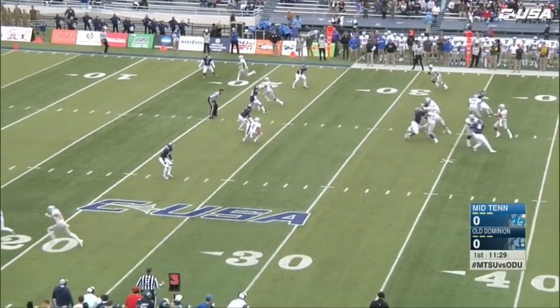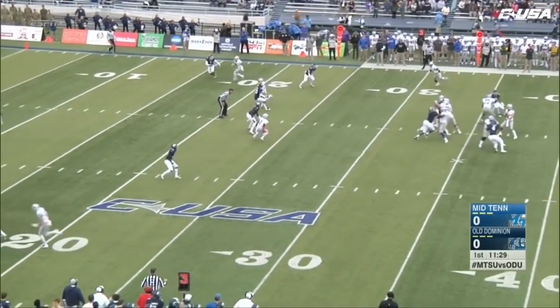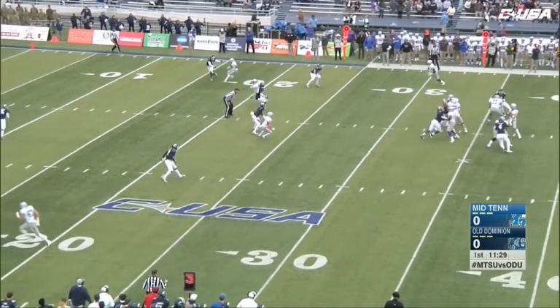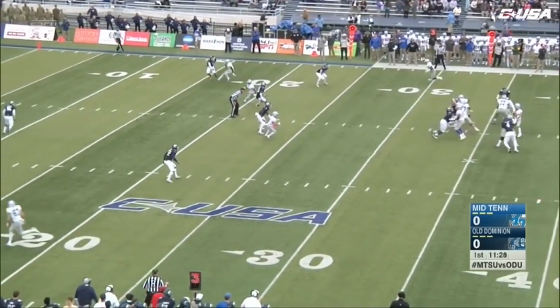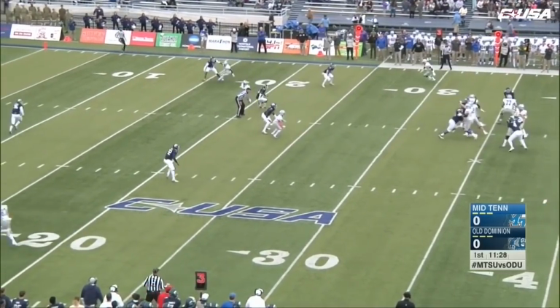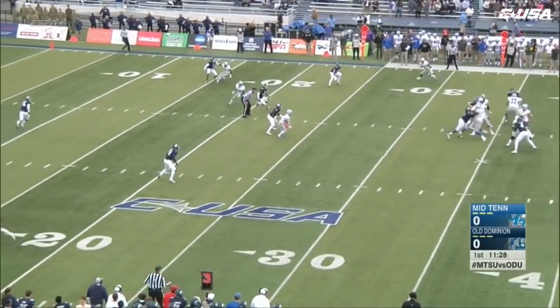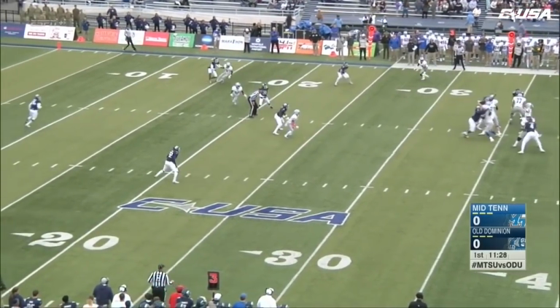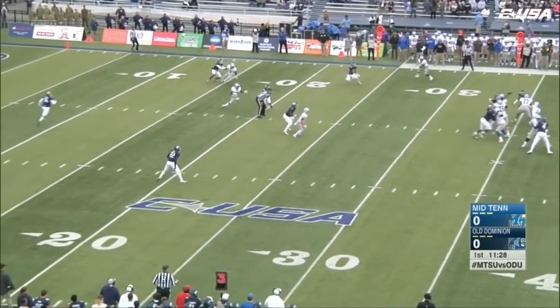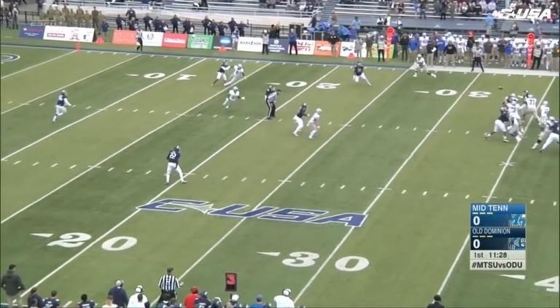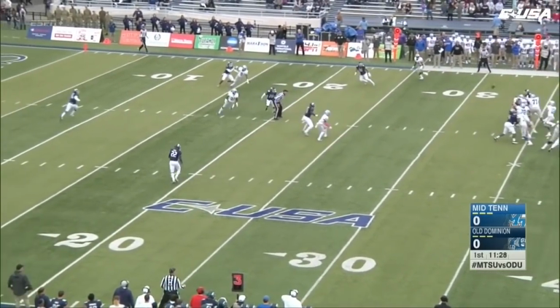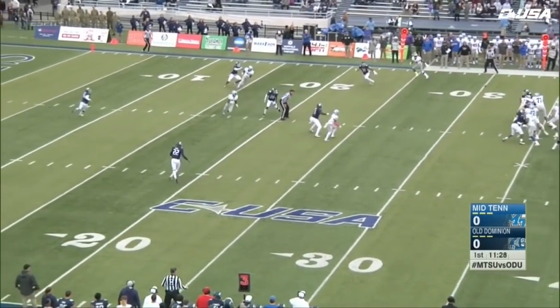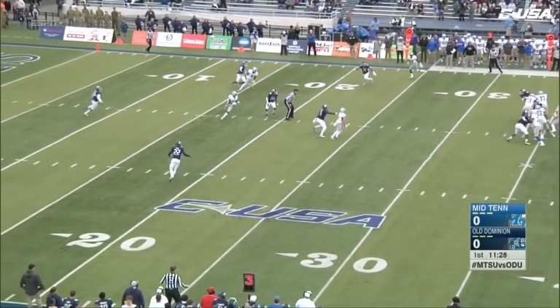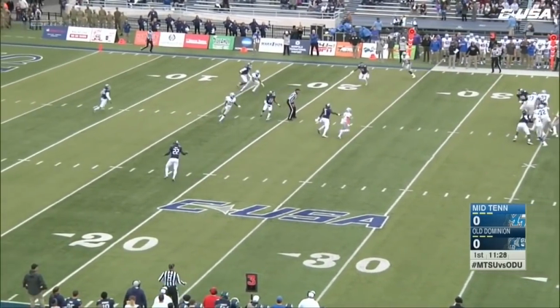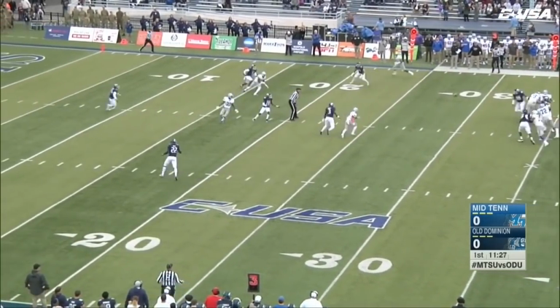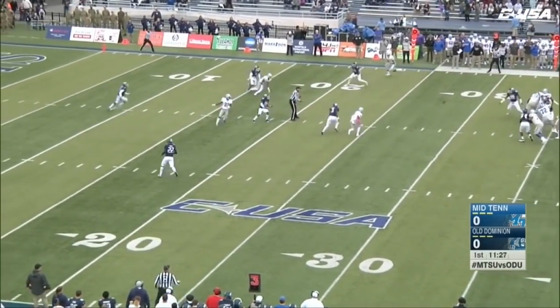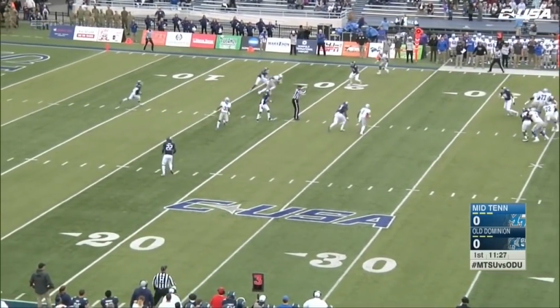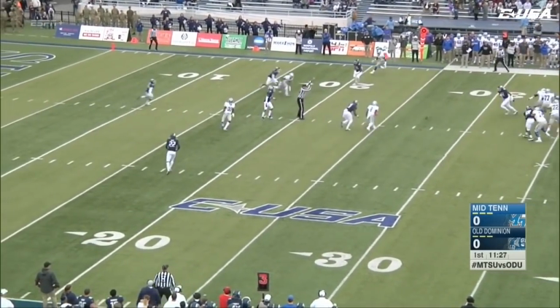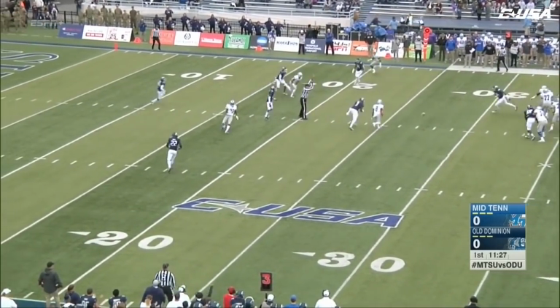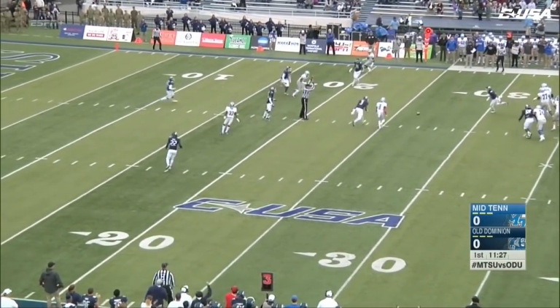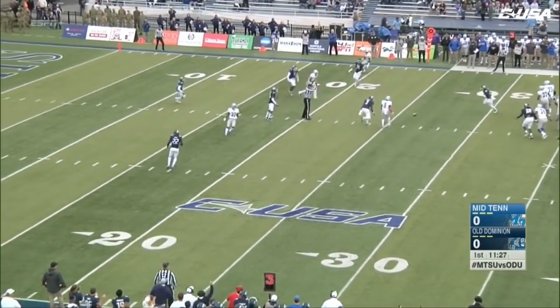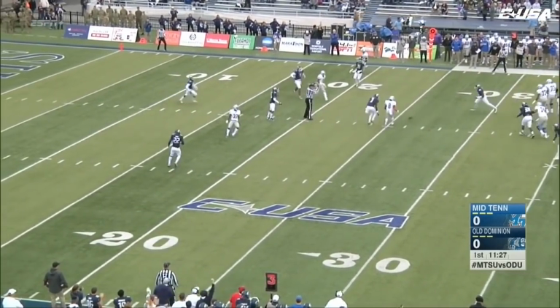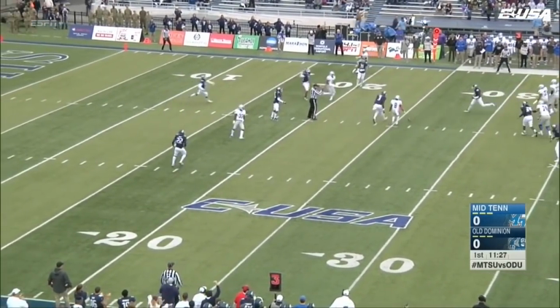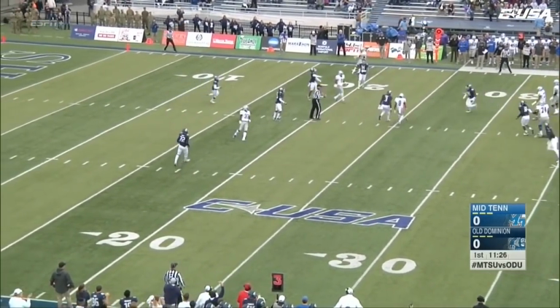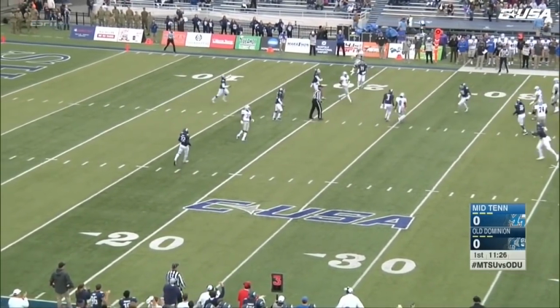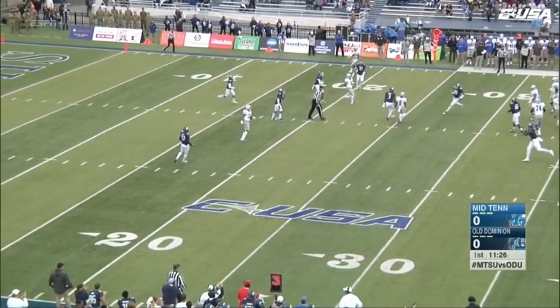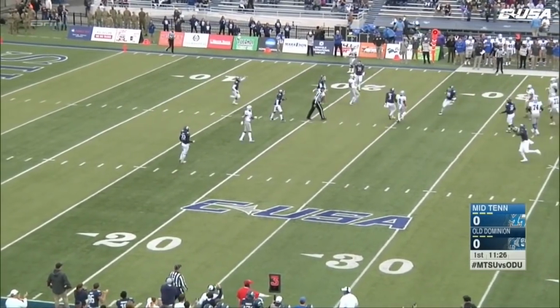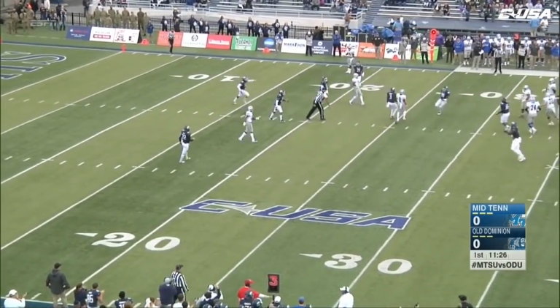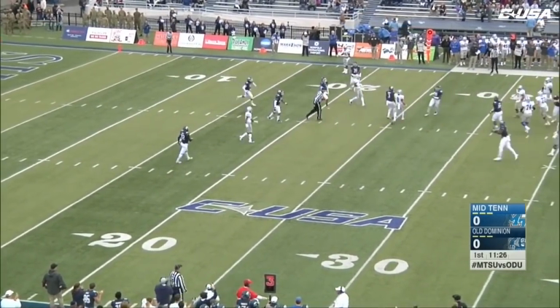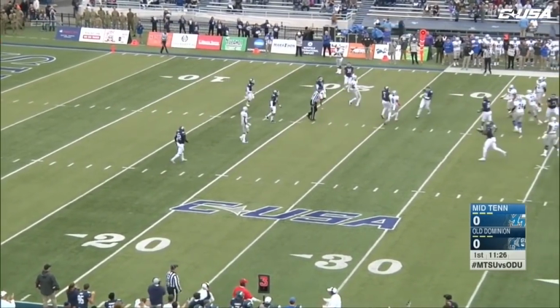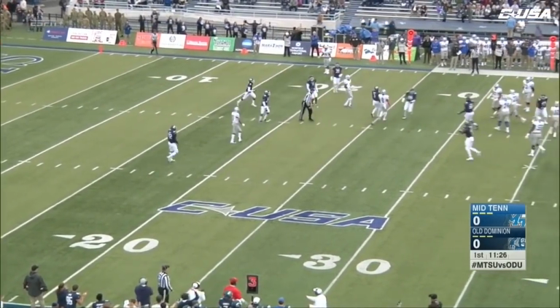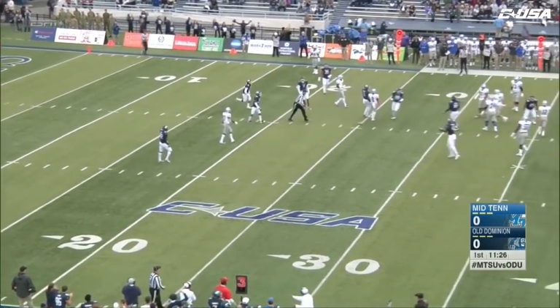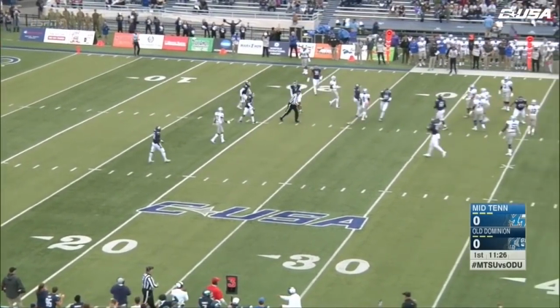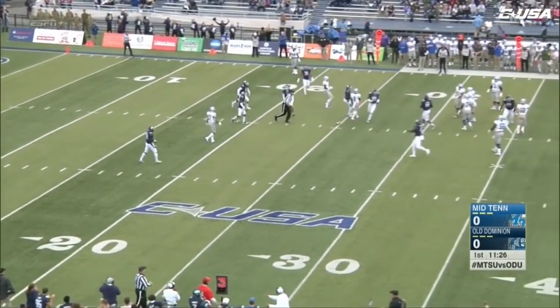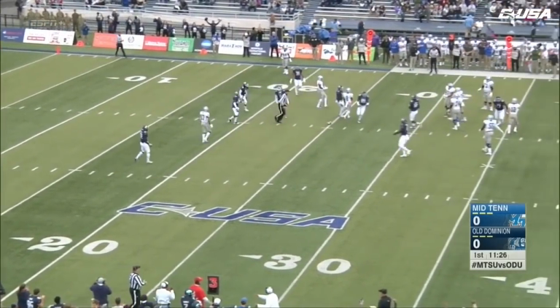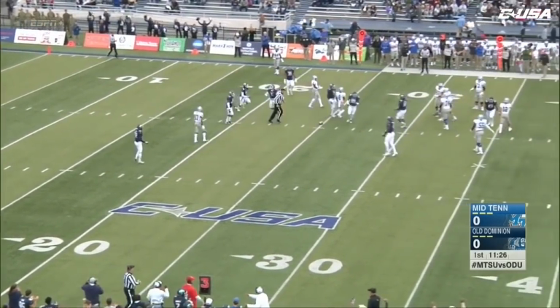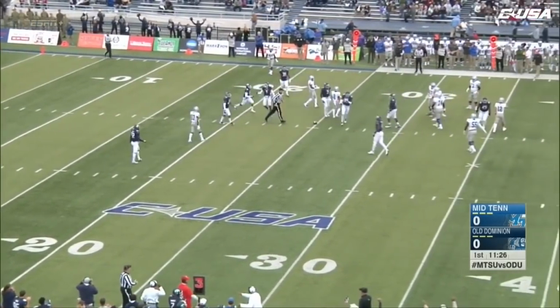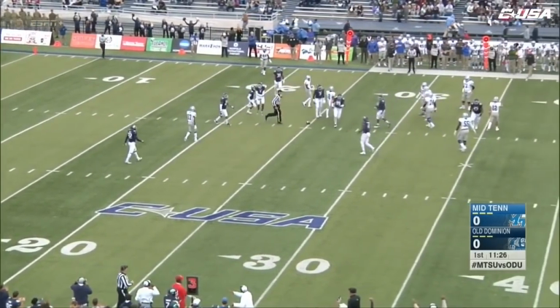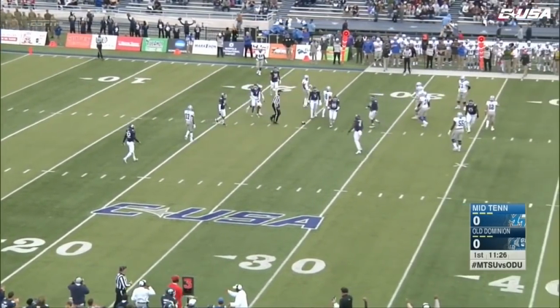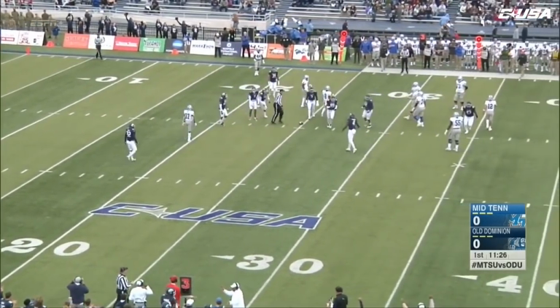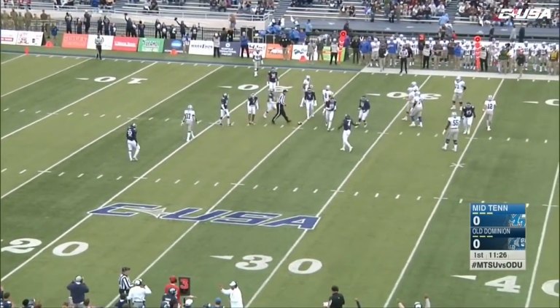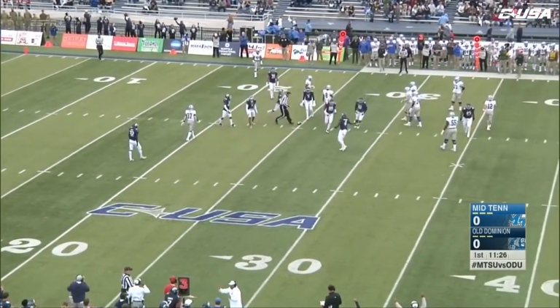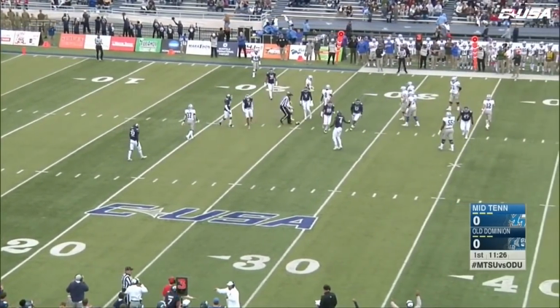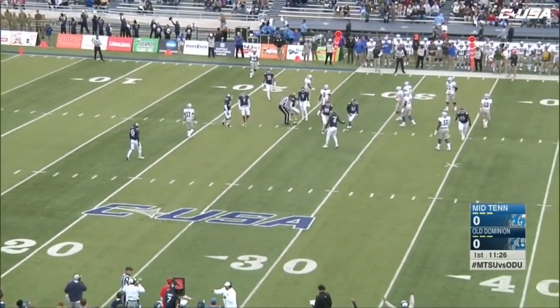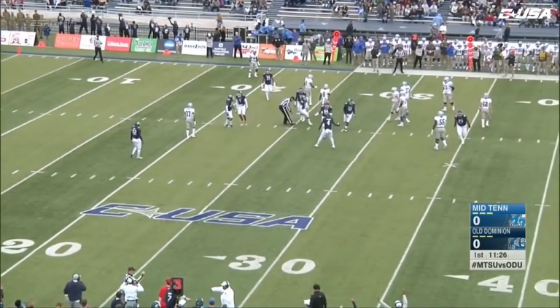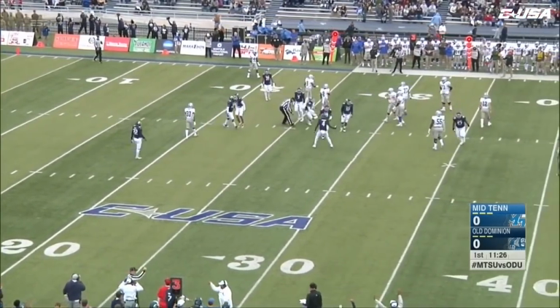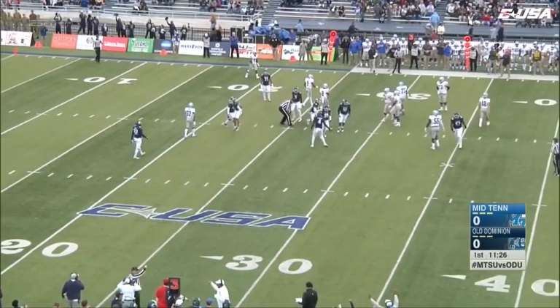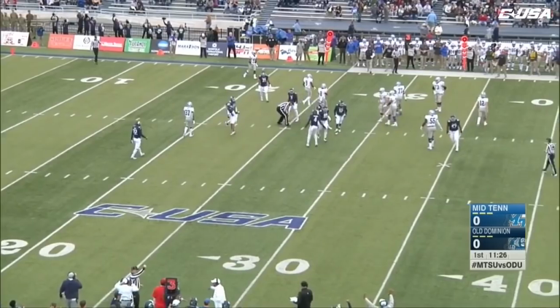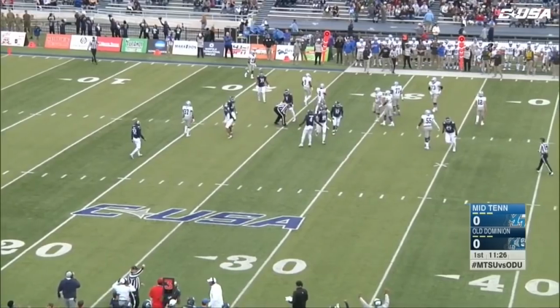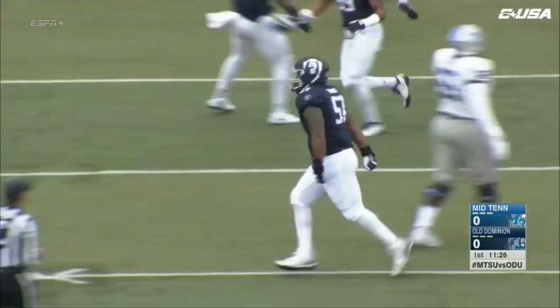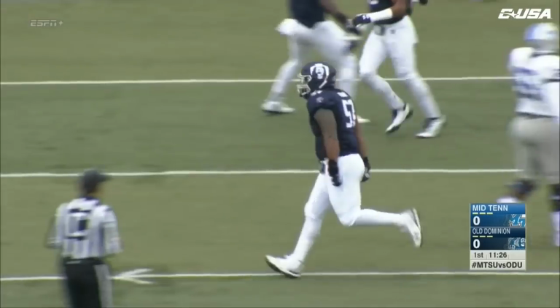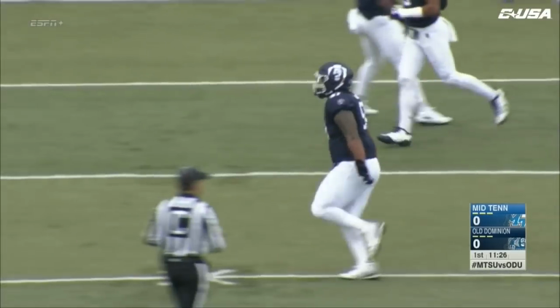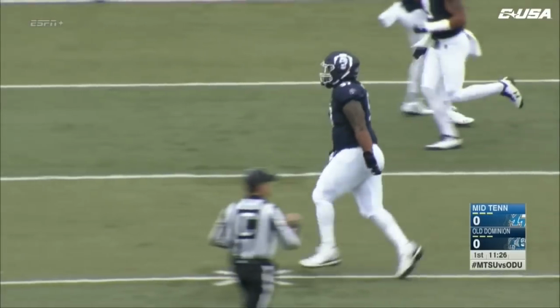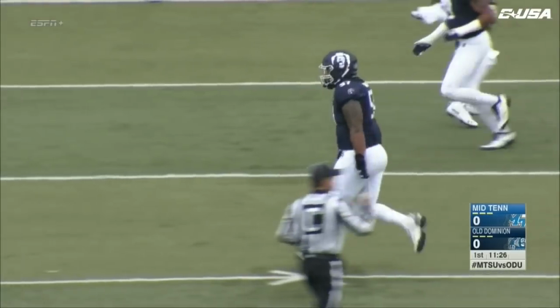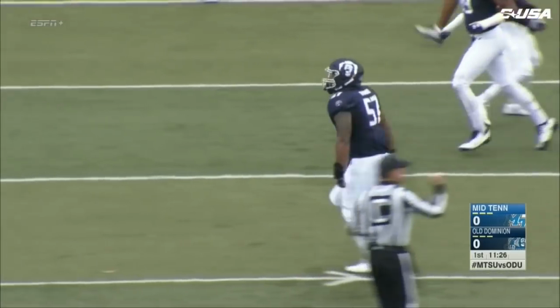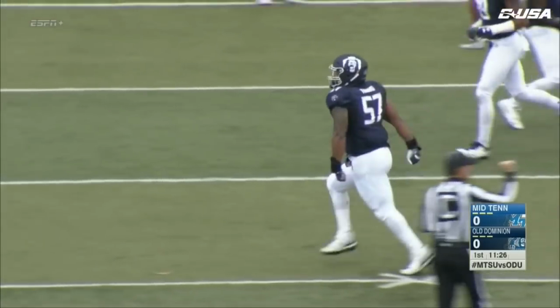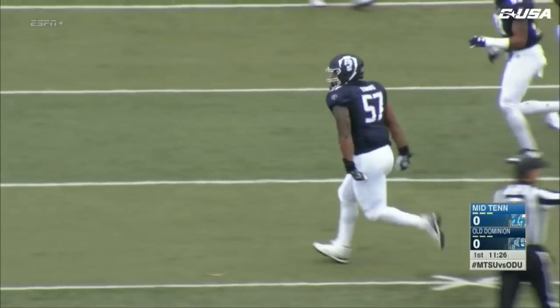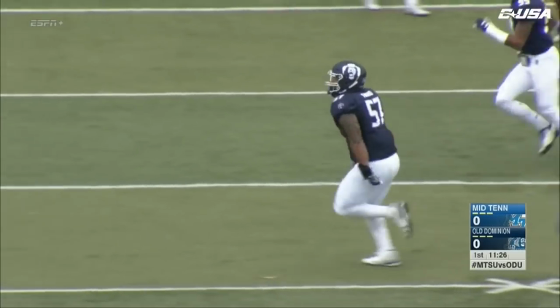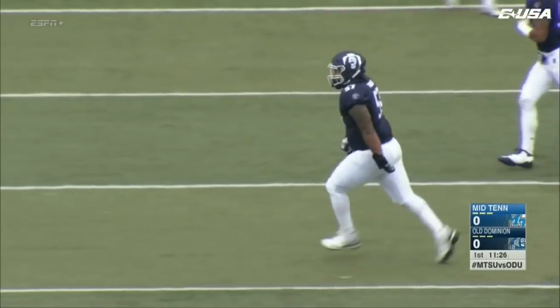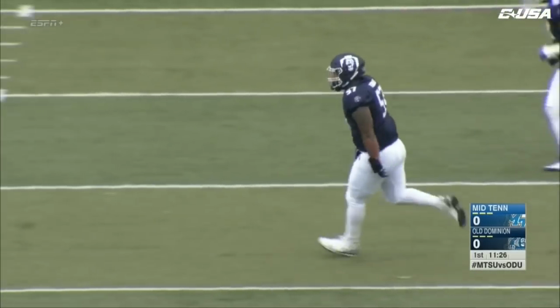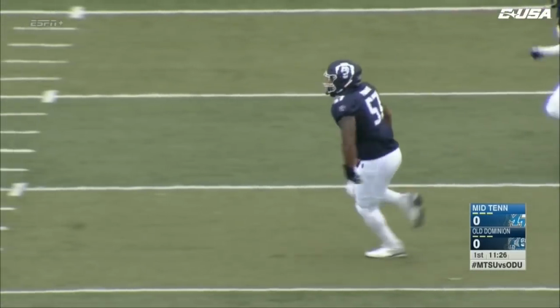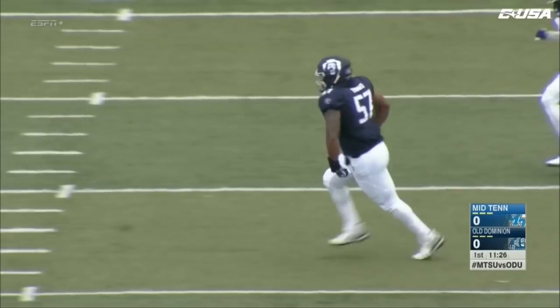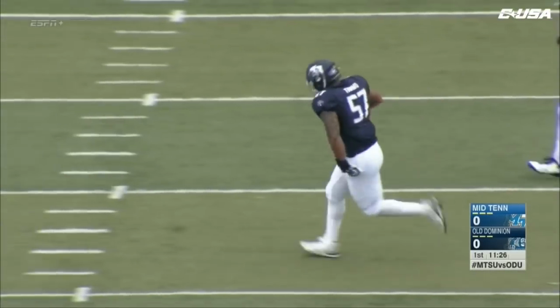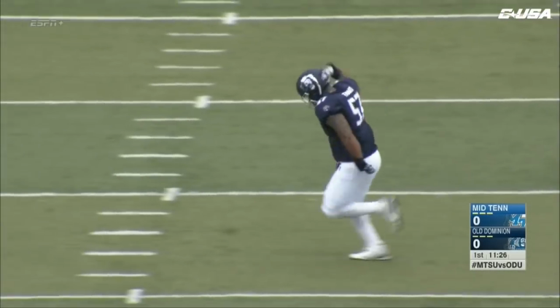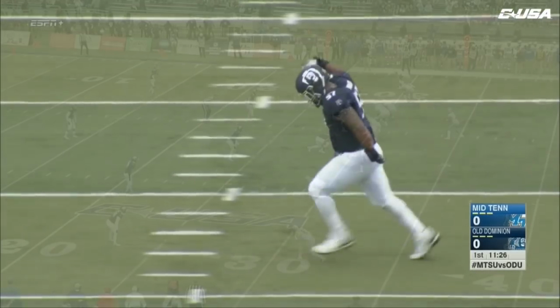Stockstill on a straight drop back this time. Steps up in the pocket, and that pass is batted — it'll be incomplete, and a fourth down decision for Rick Stockstill.